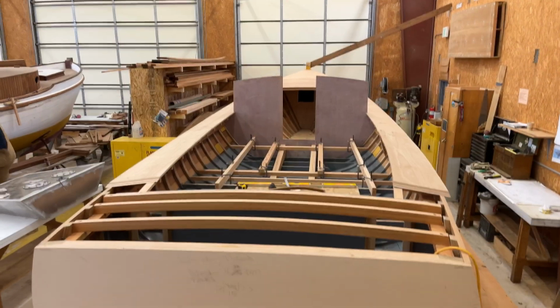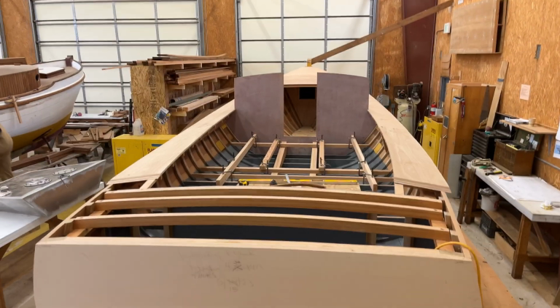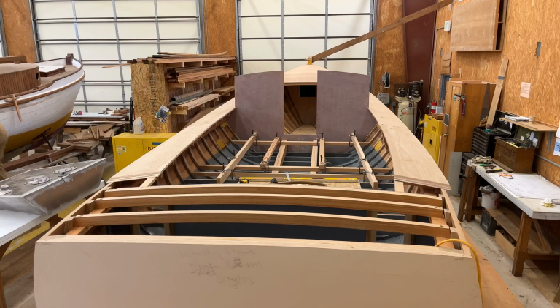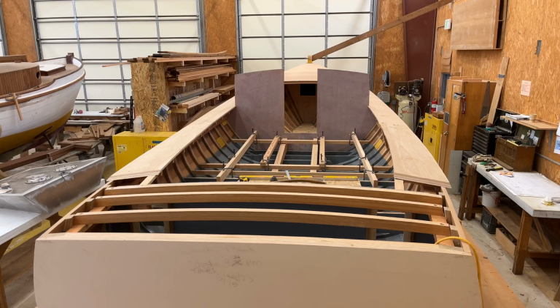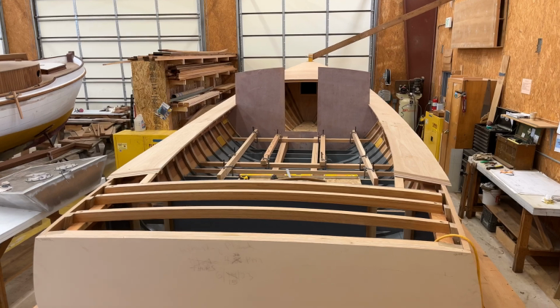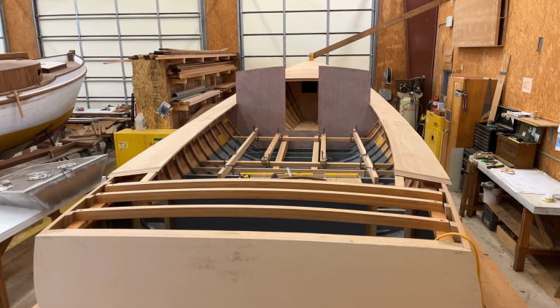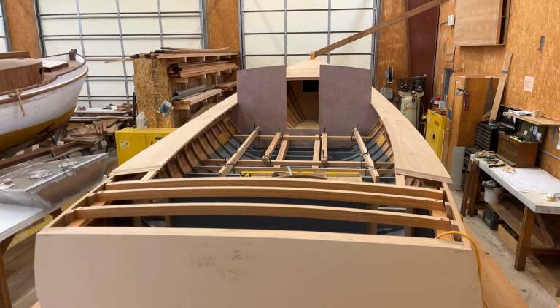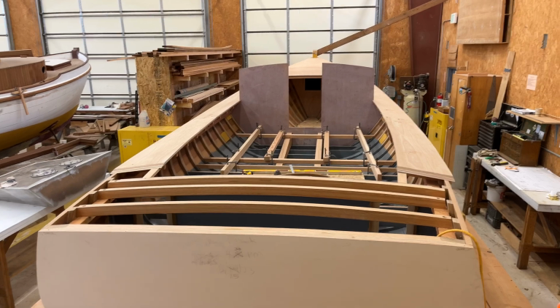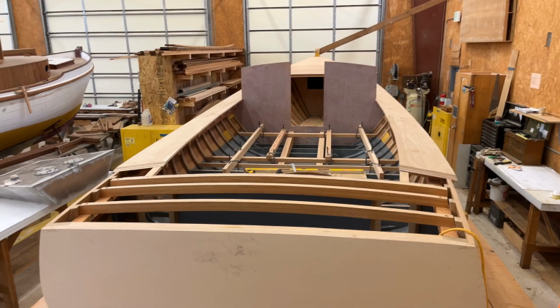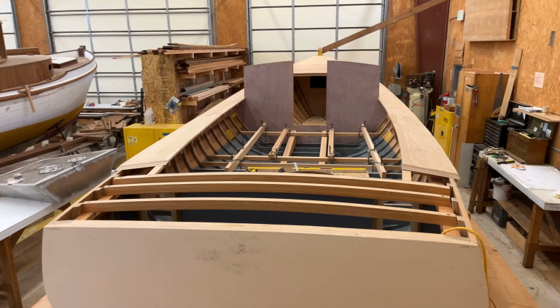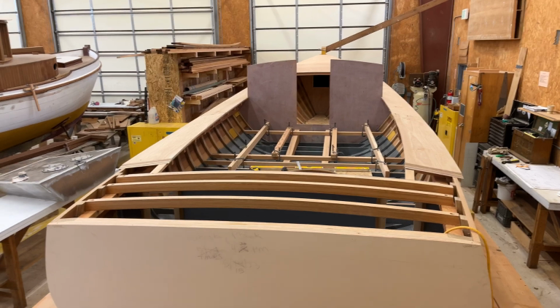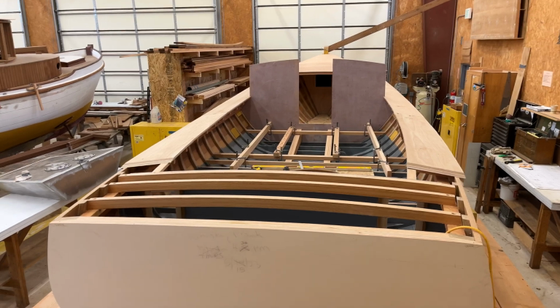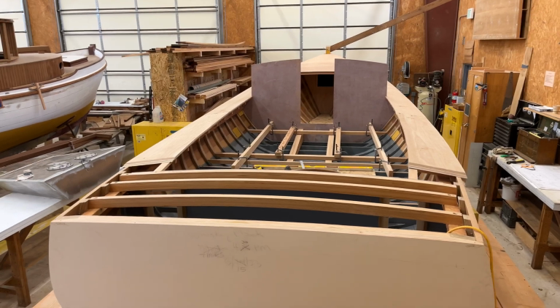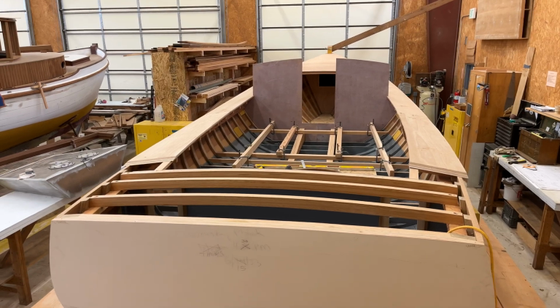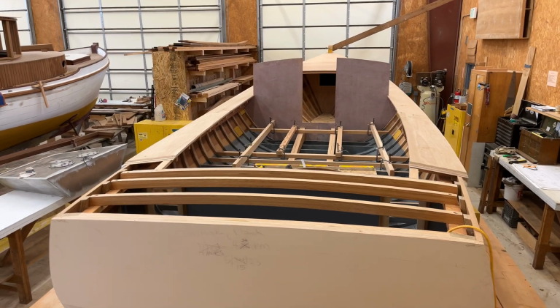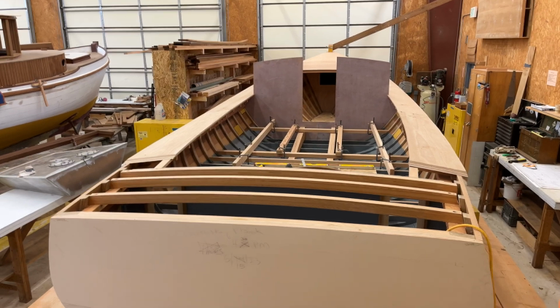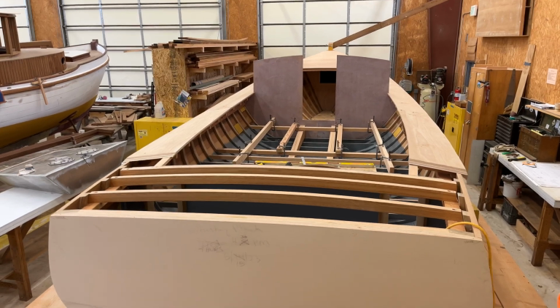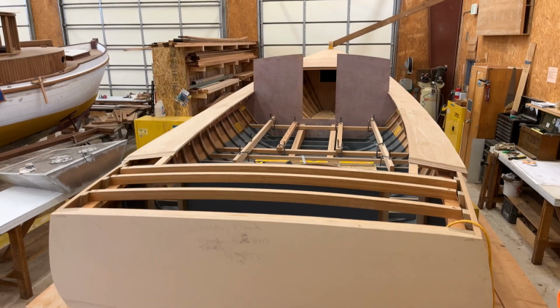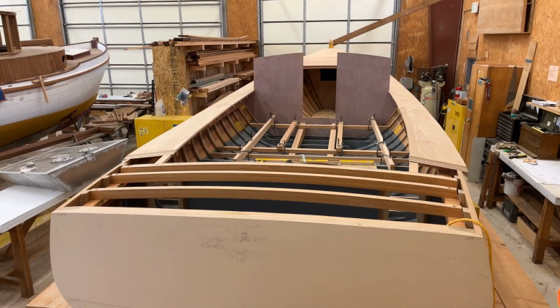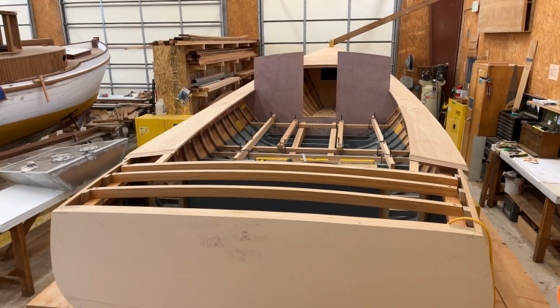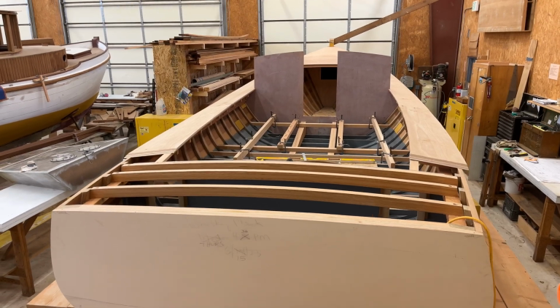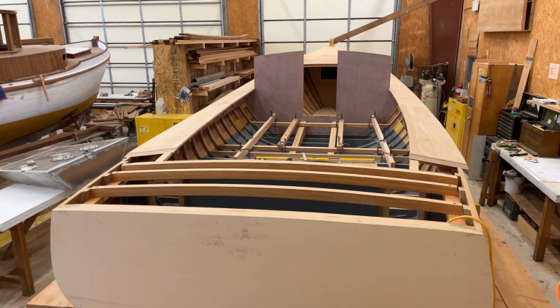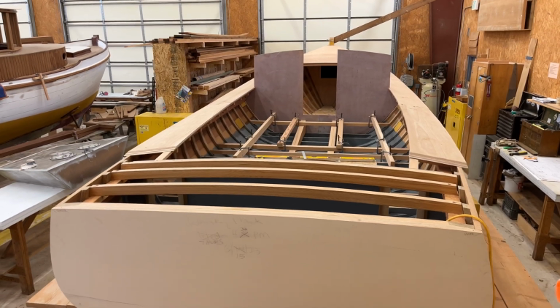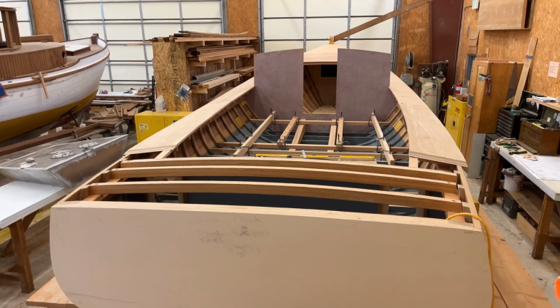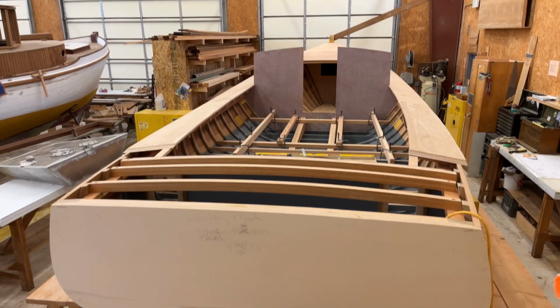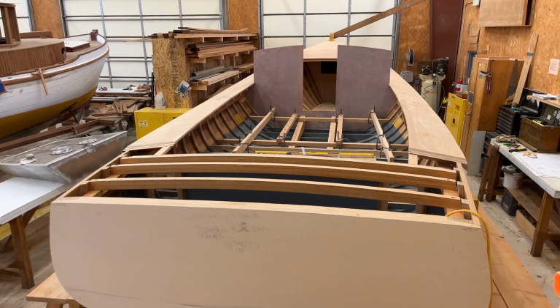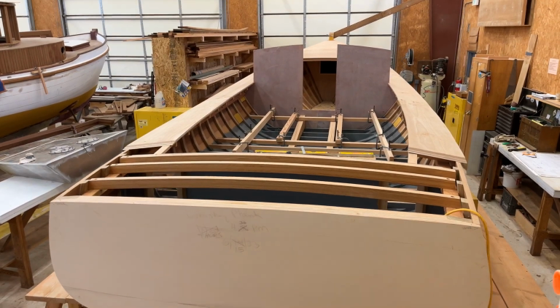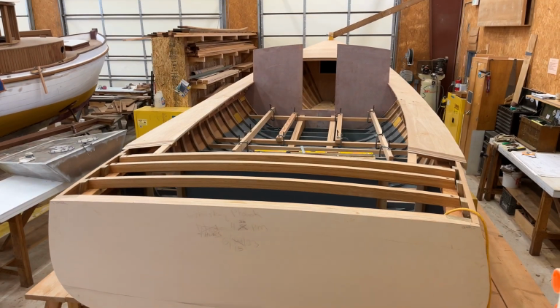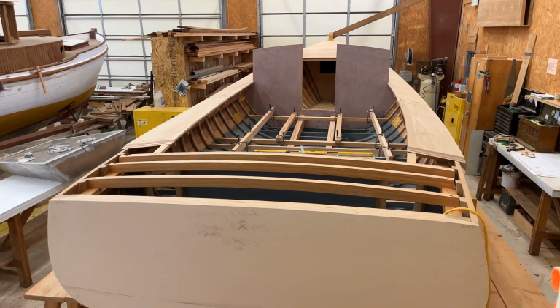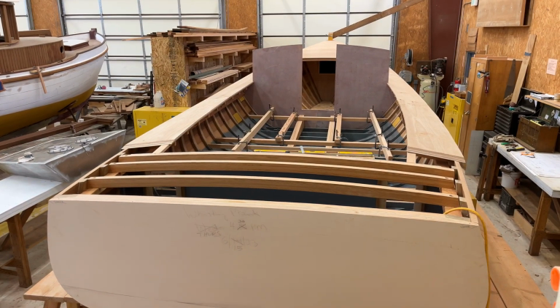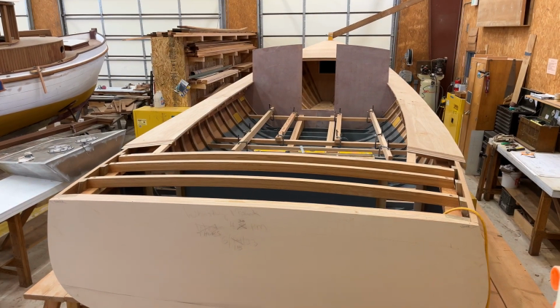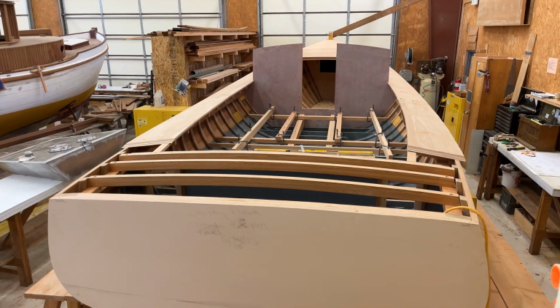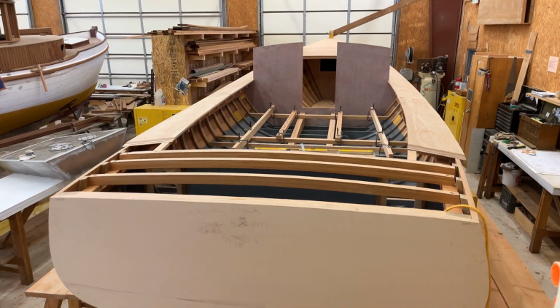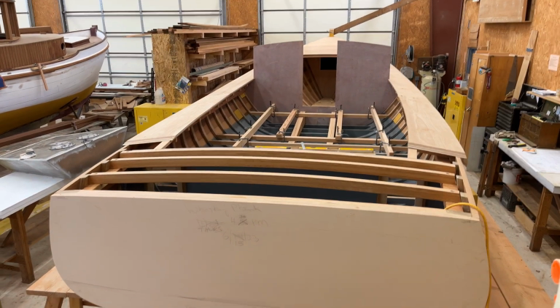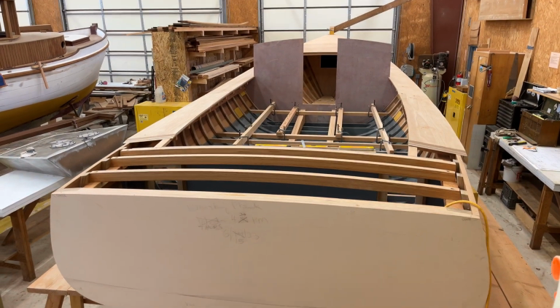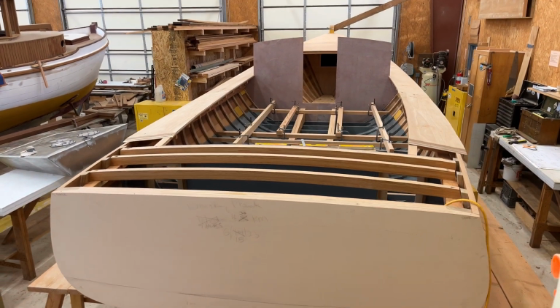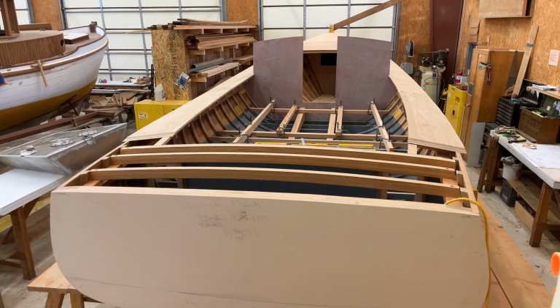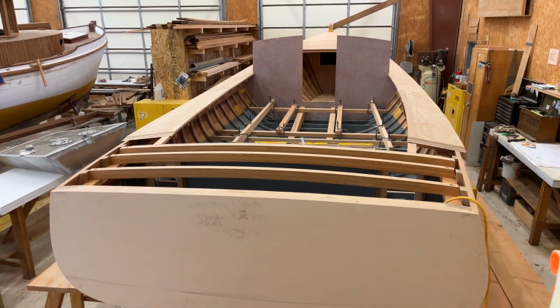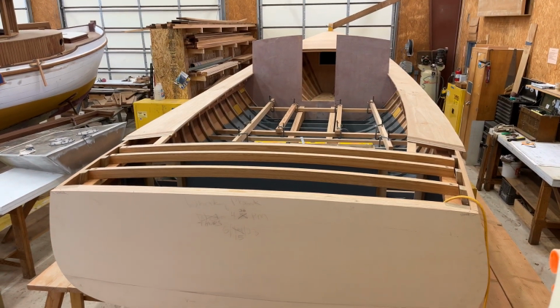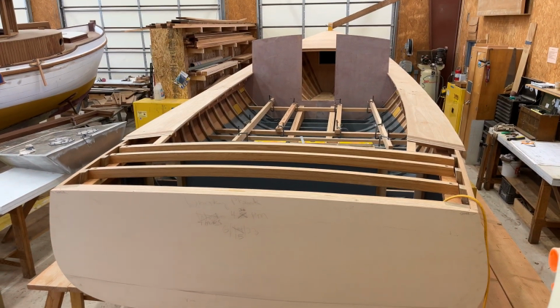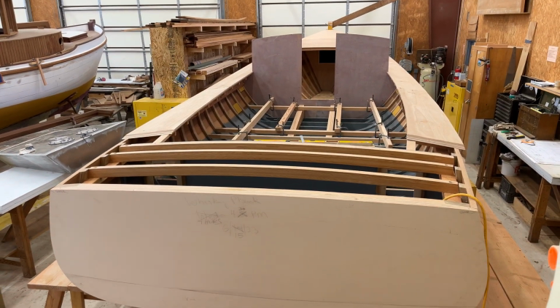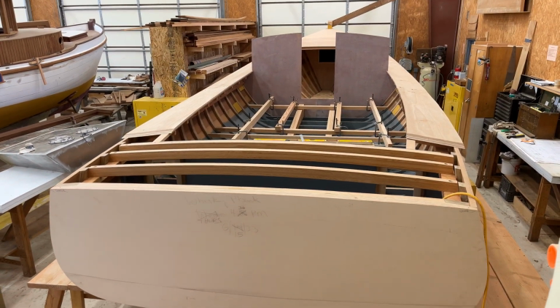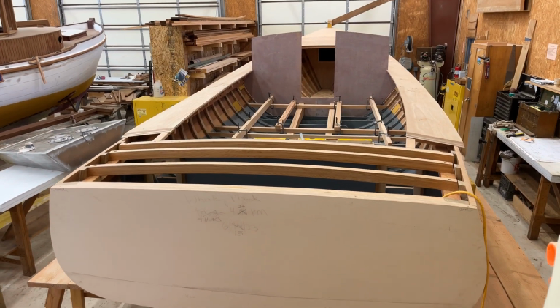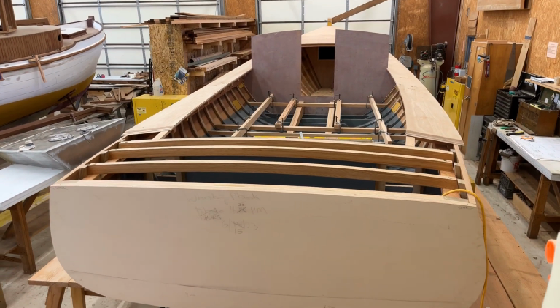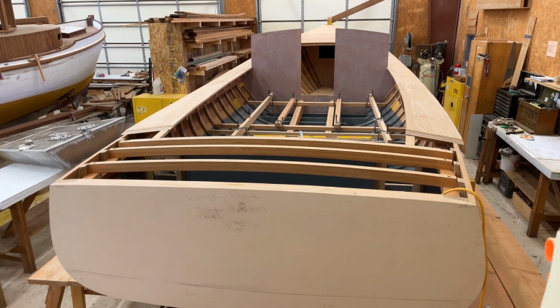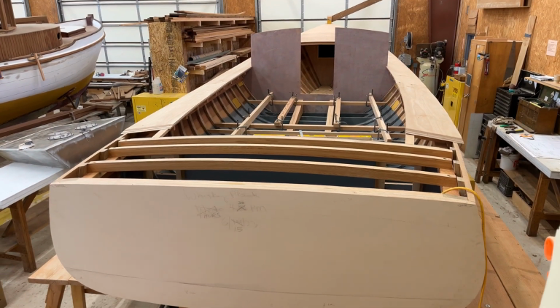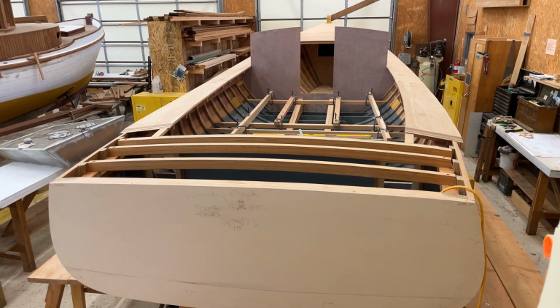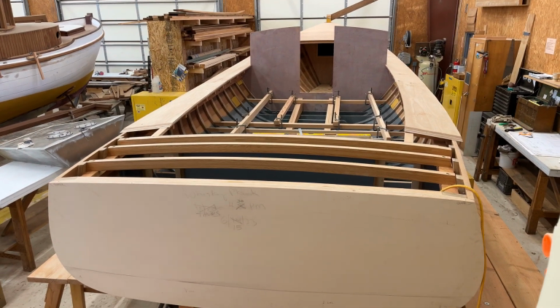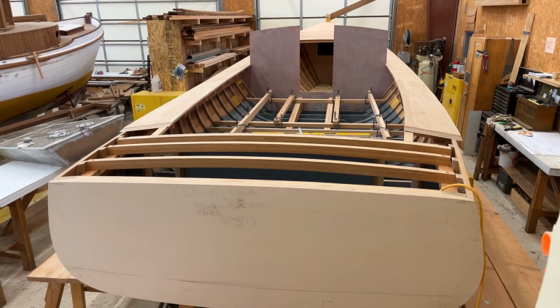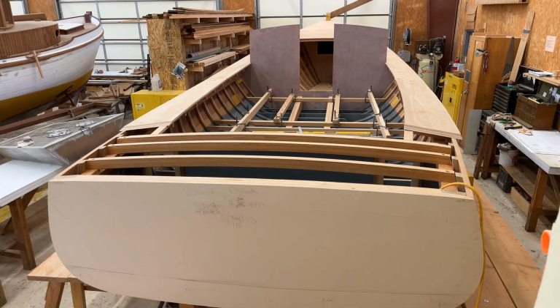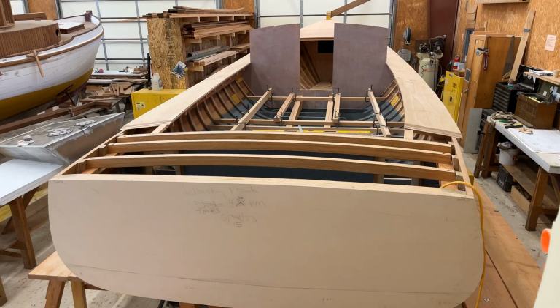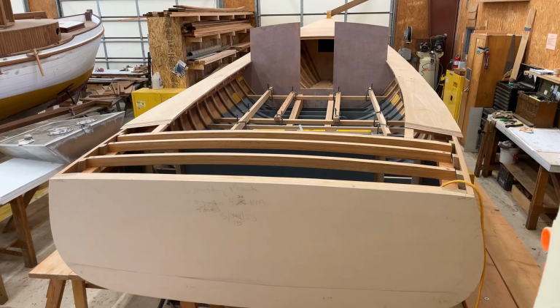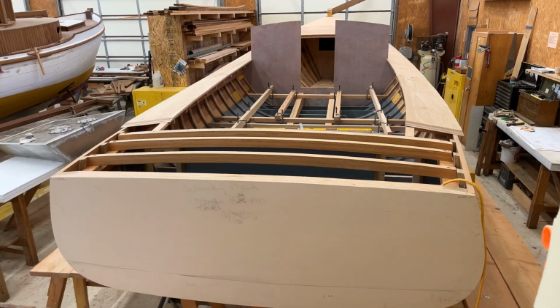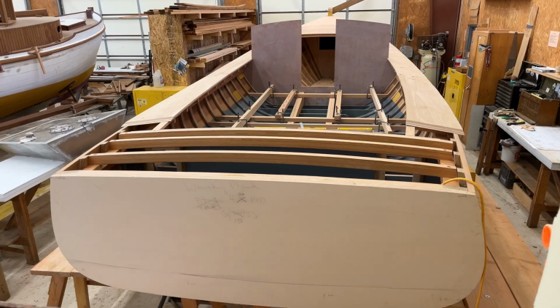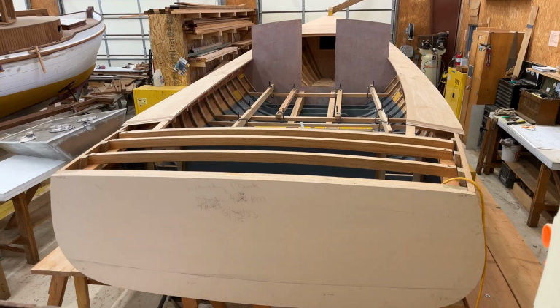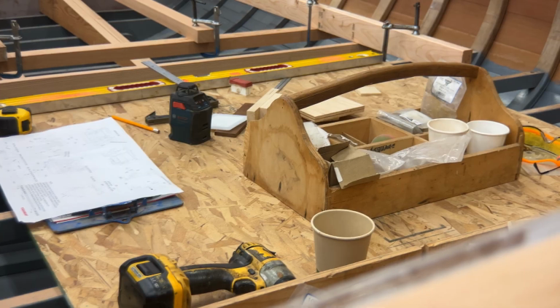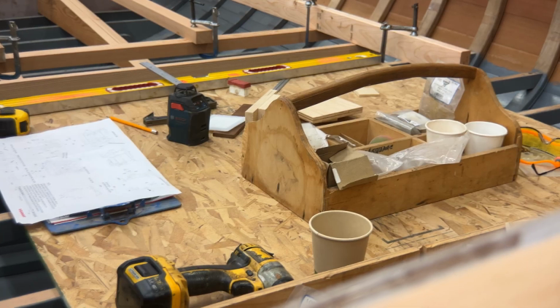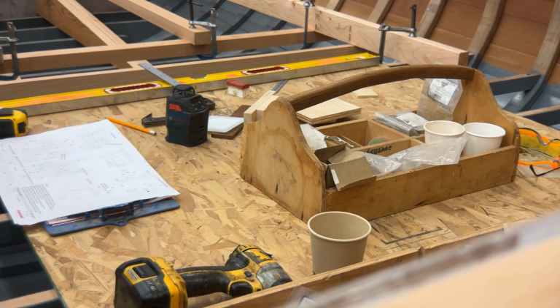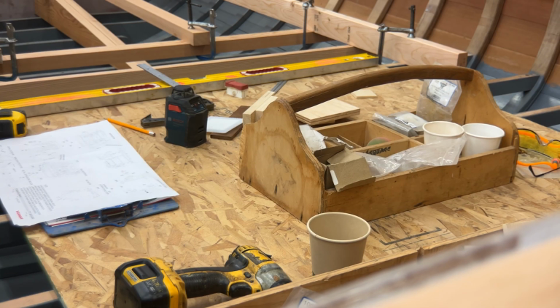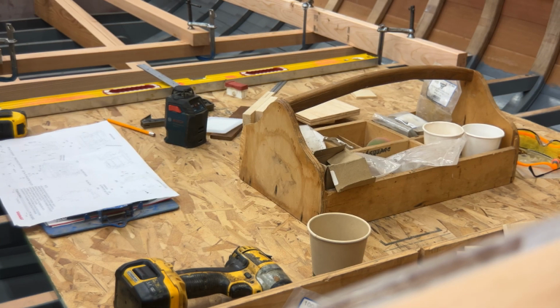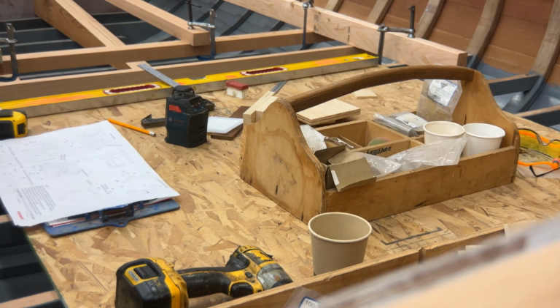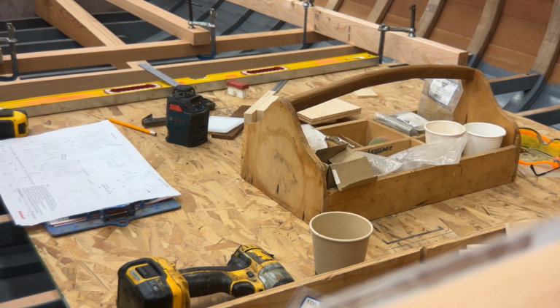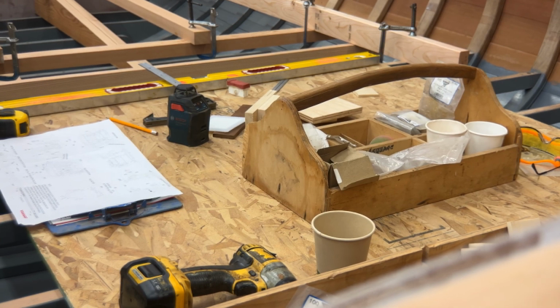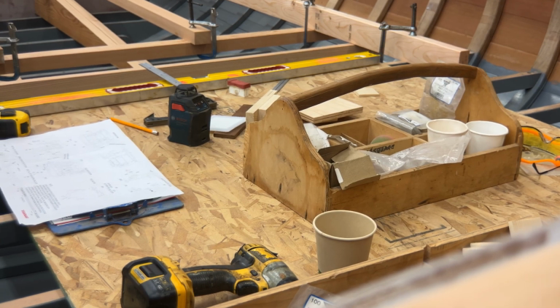Another project set to resume this year is the construction of a 30-foot lobster boat based off of a modified Doug Highland design.